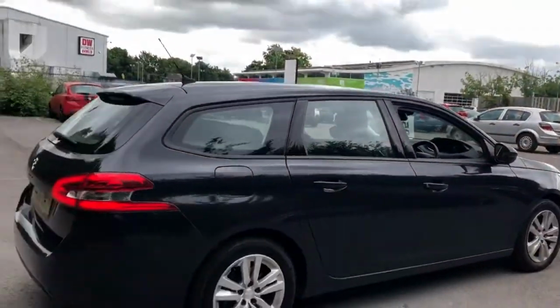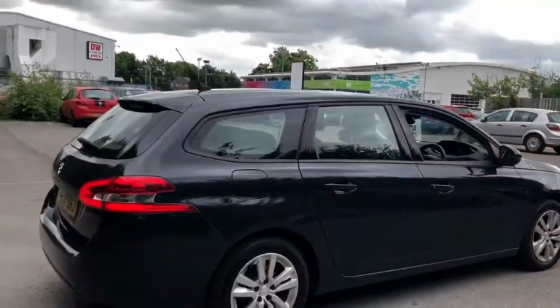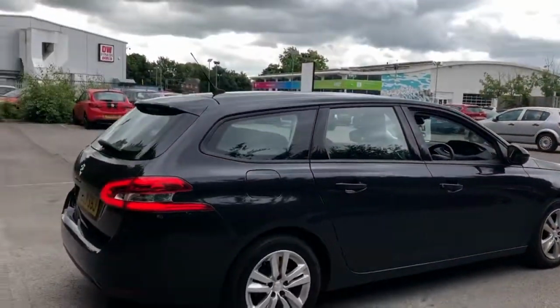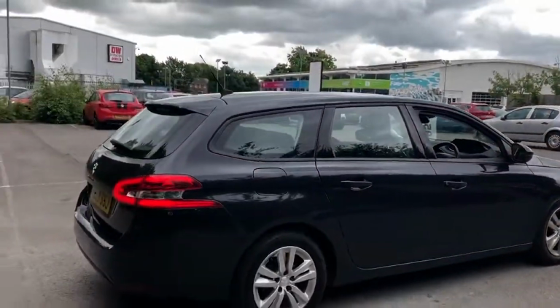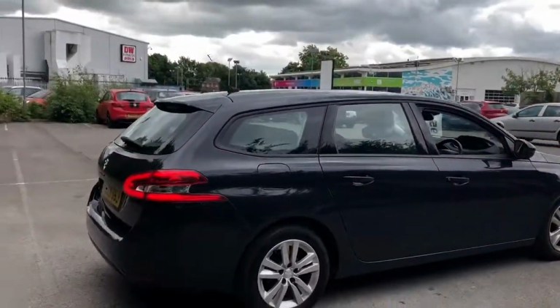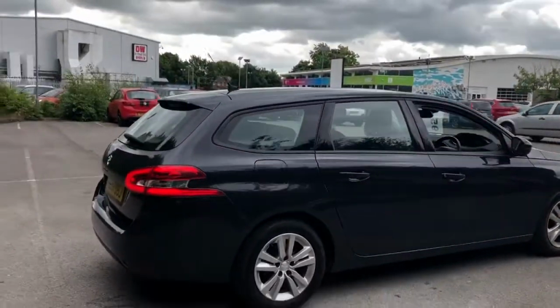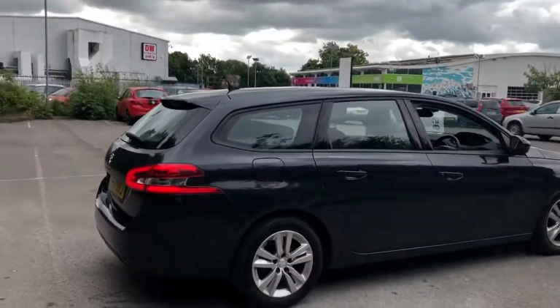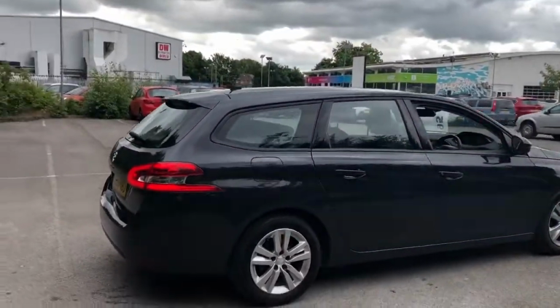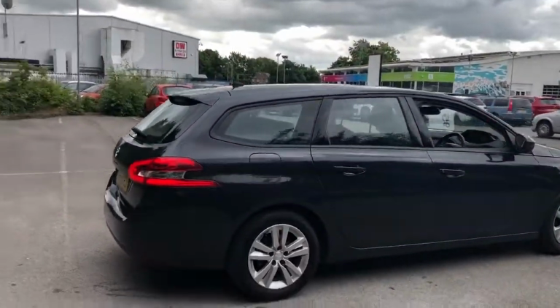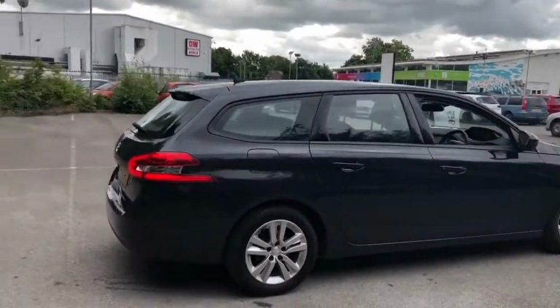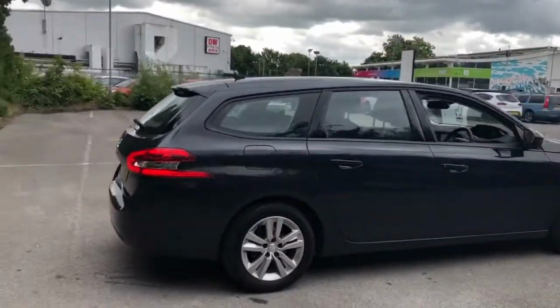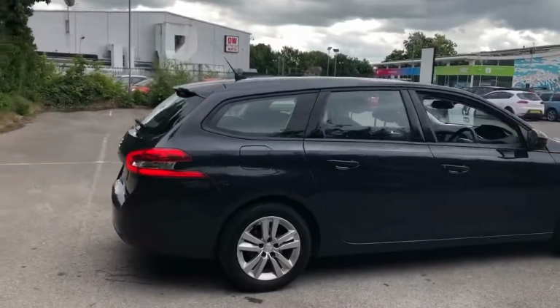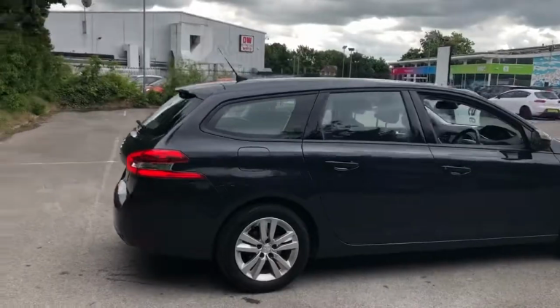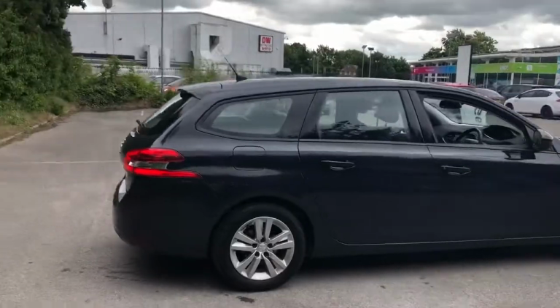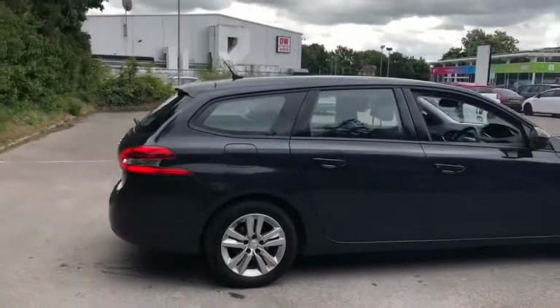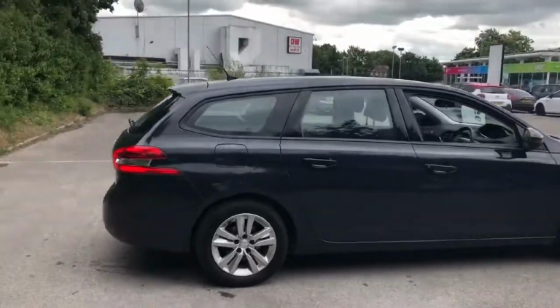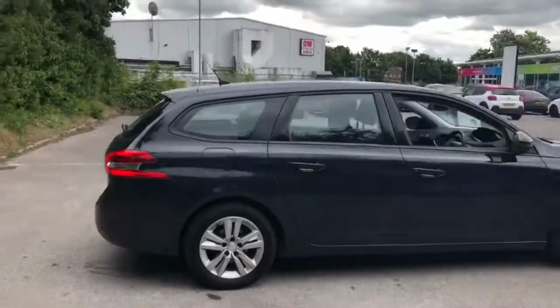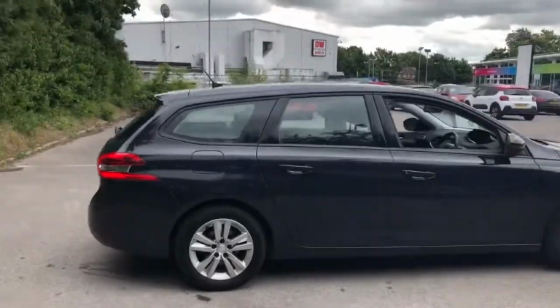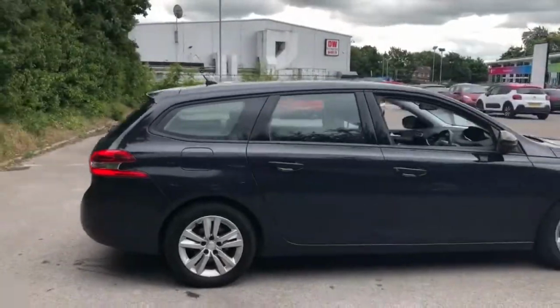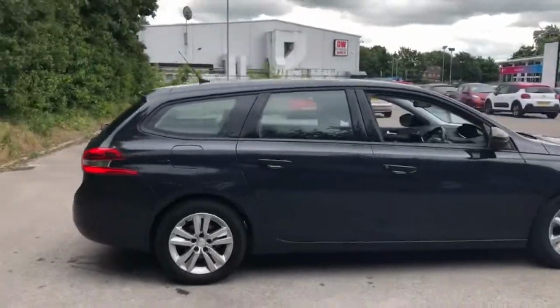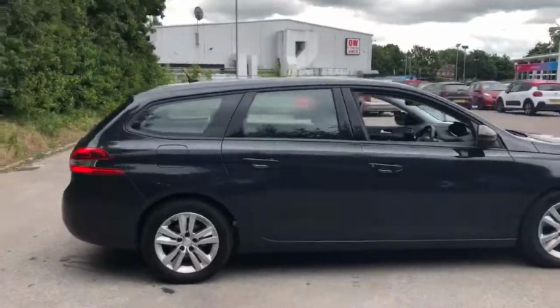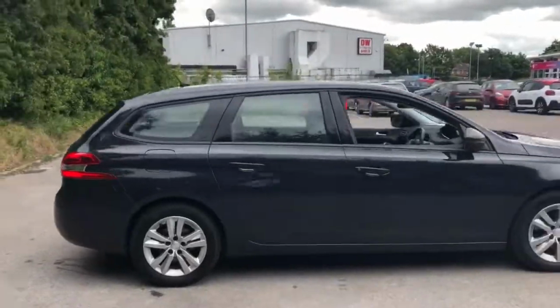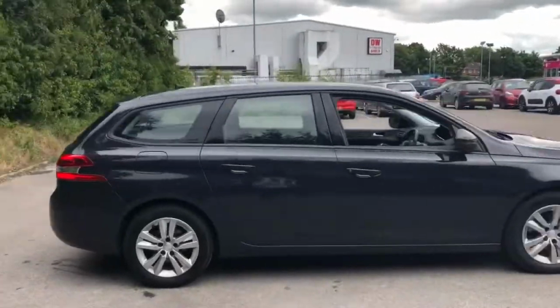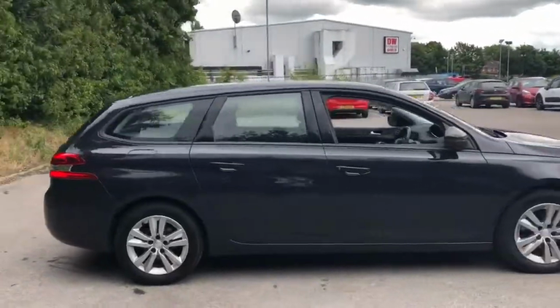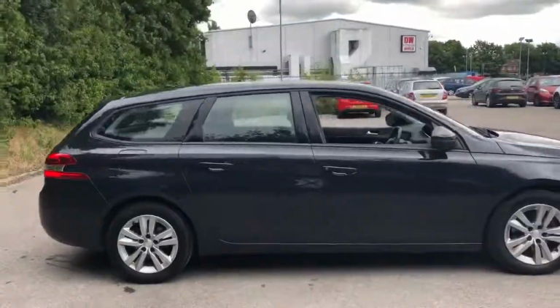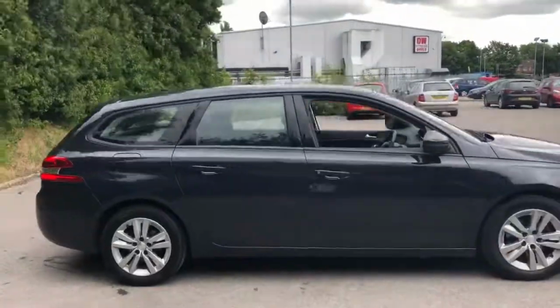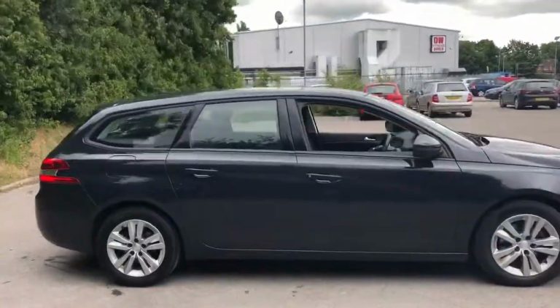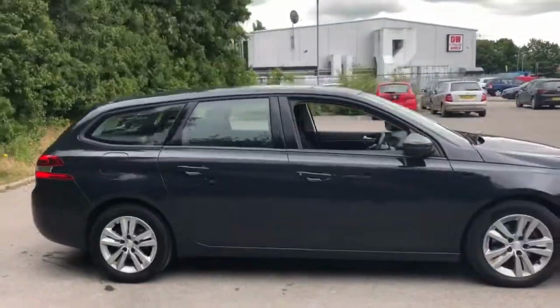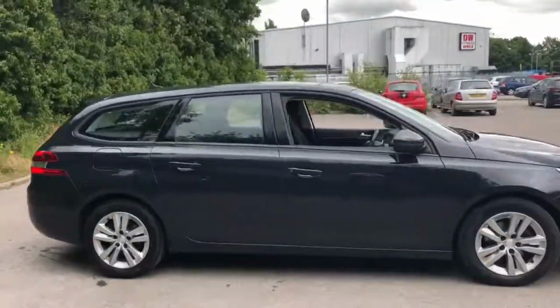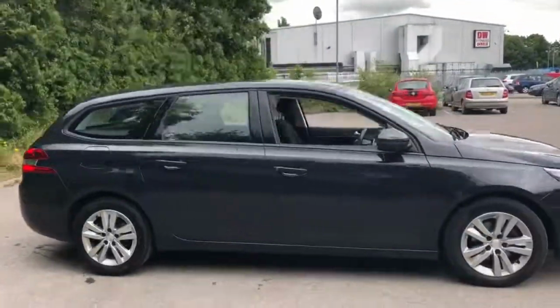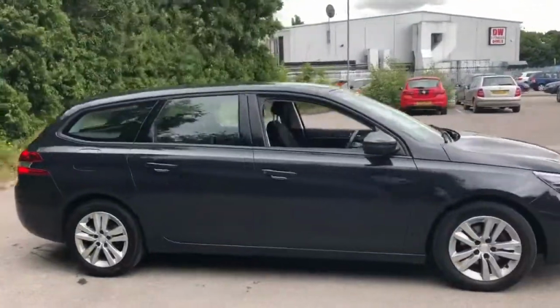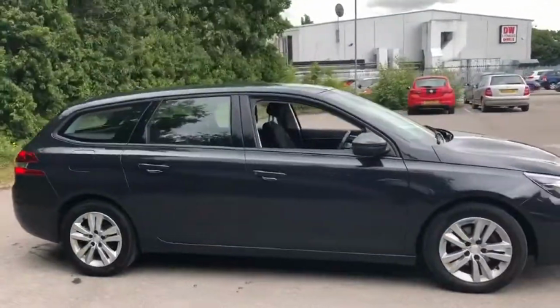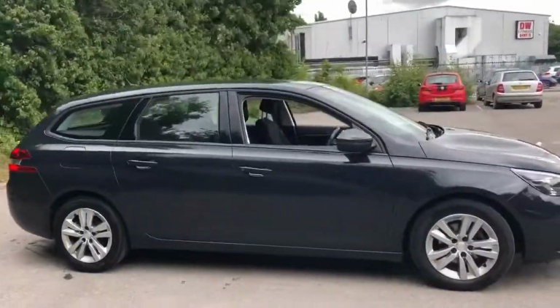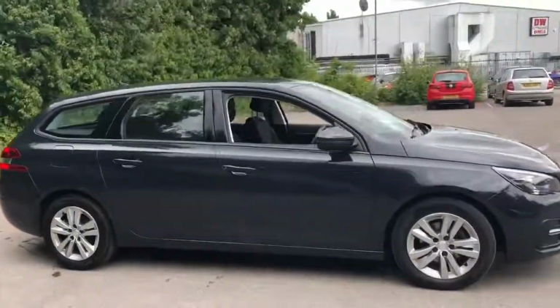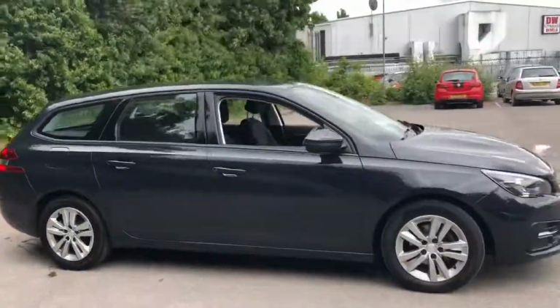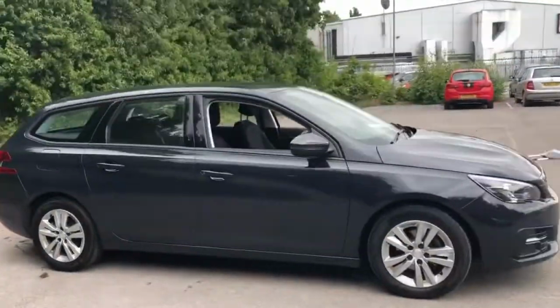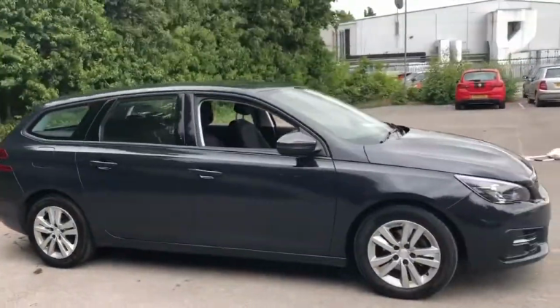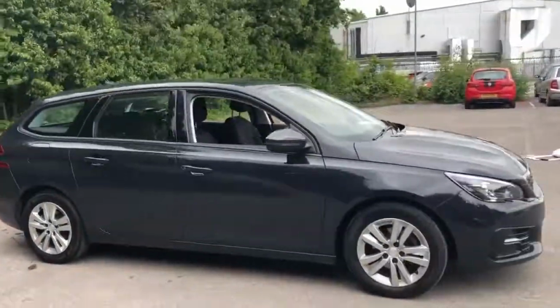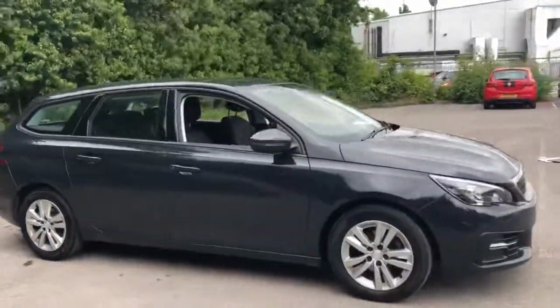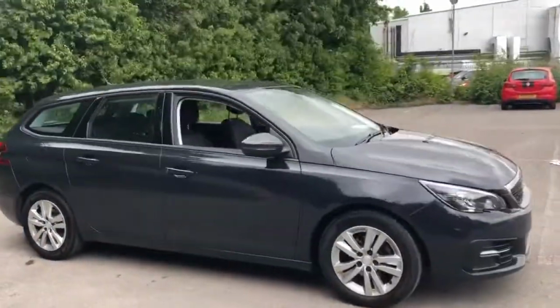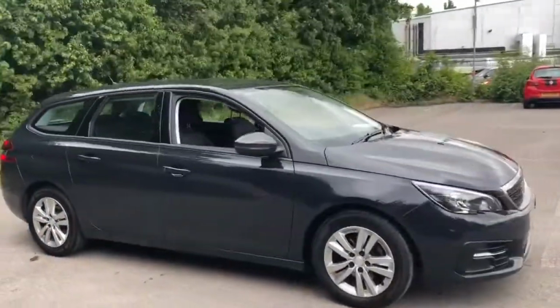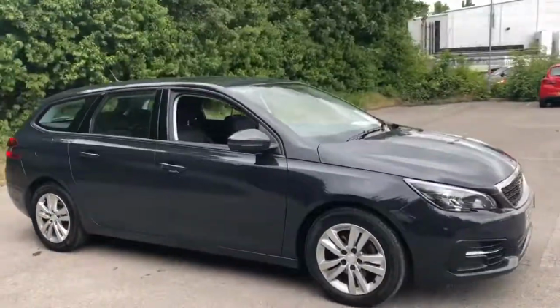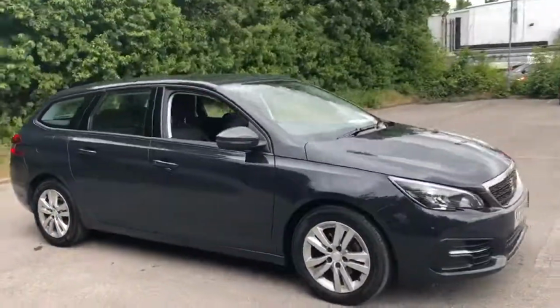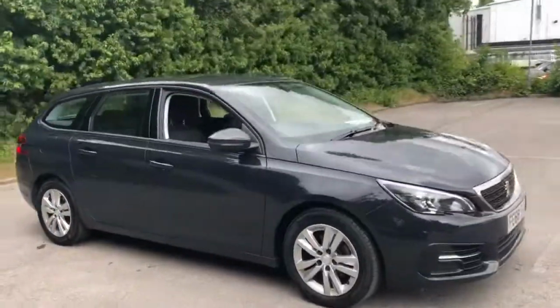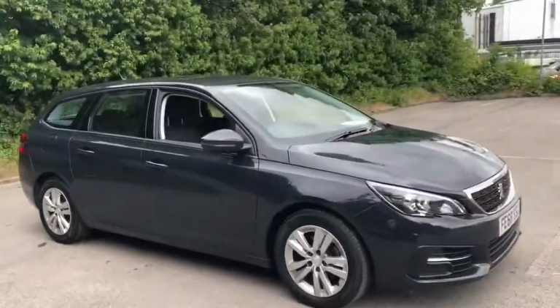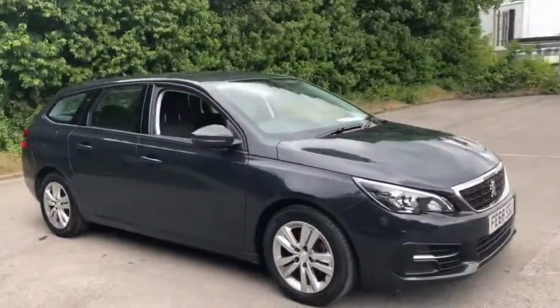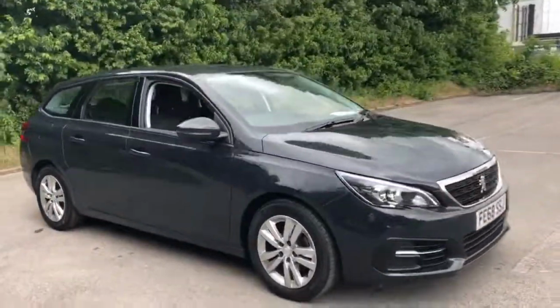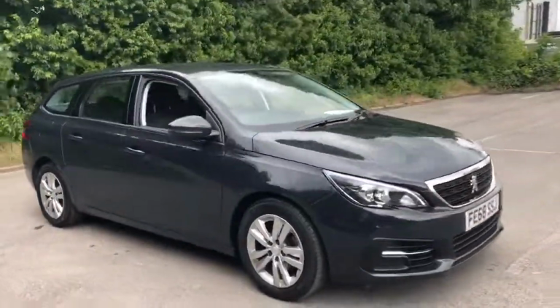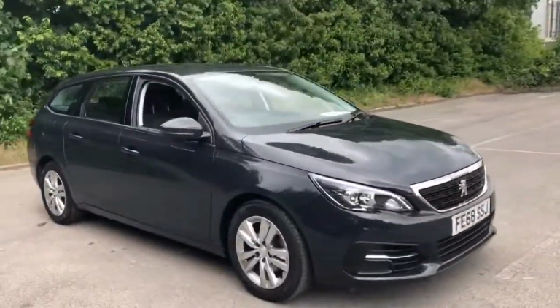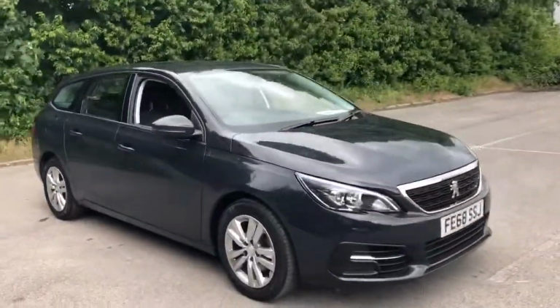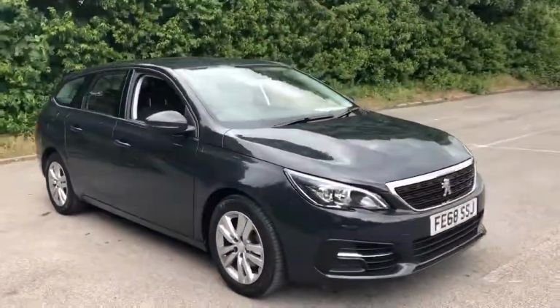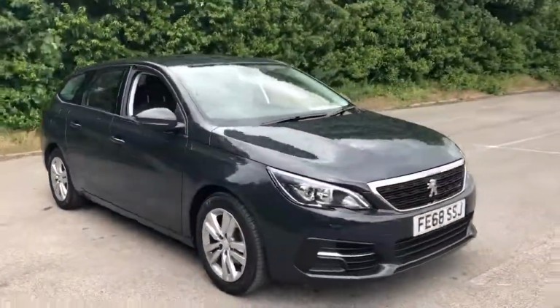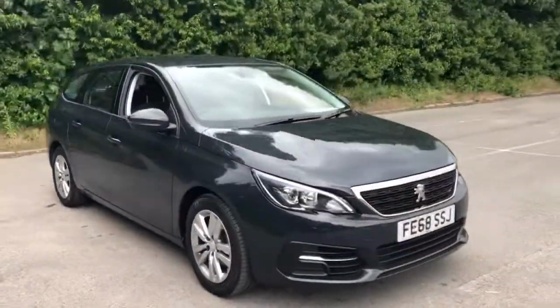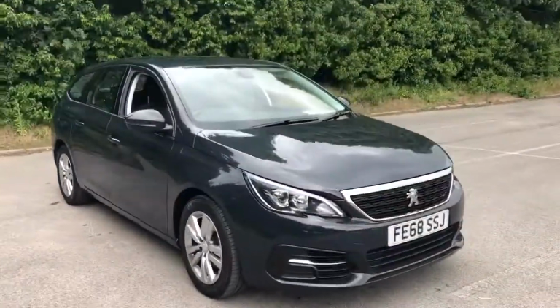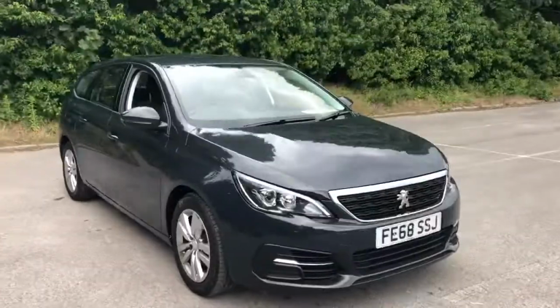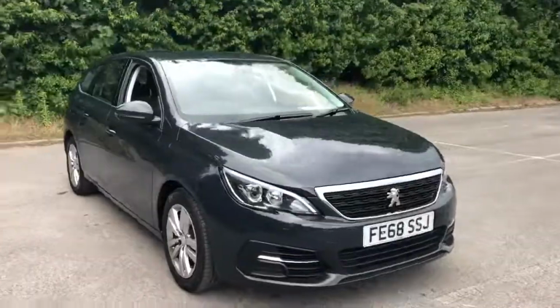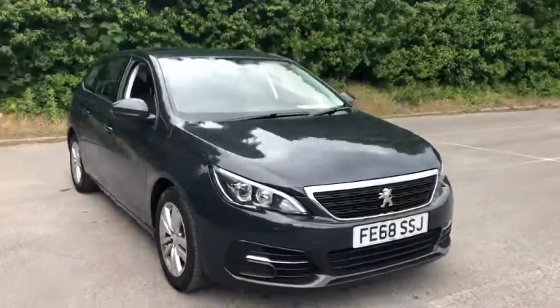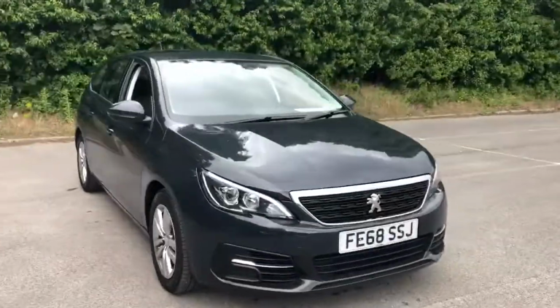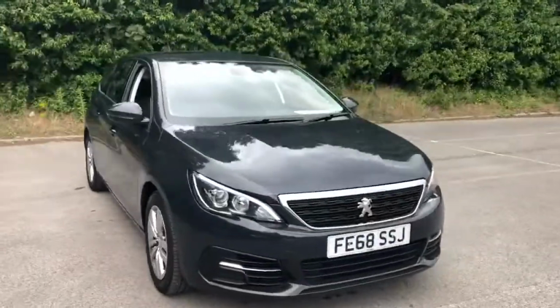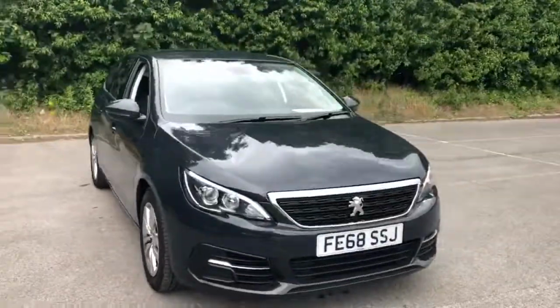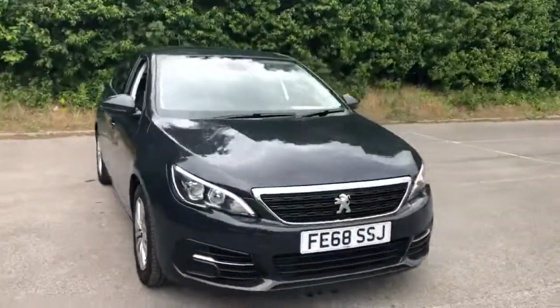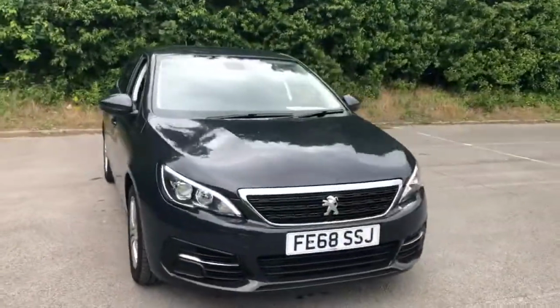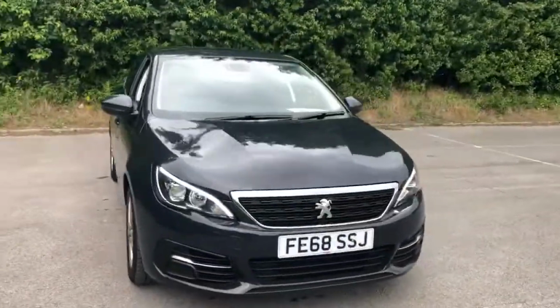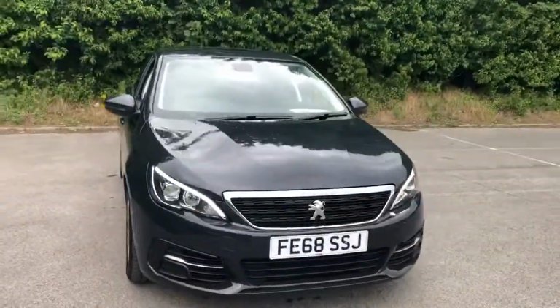And there we have the 68 plate Peugeot 308. To arrange a viewing or book a test drive, please contact Pentagon Lincoln at Tritton Road.